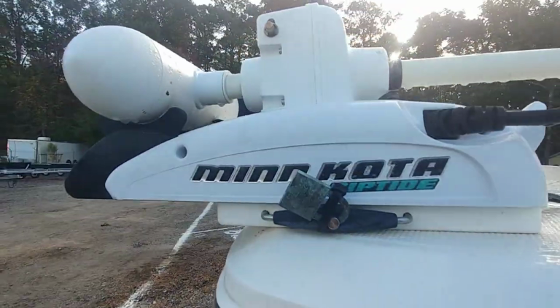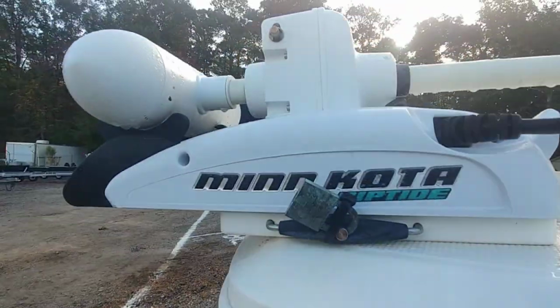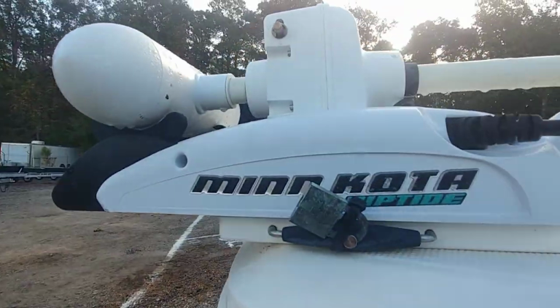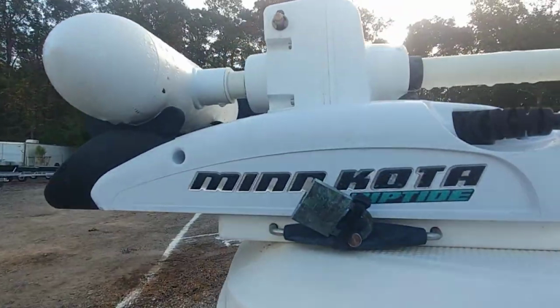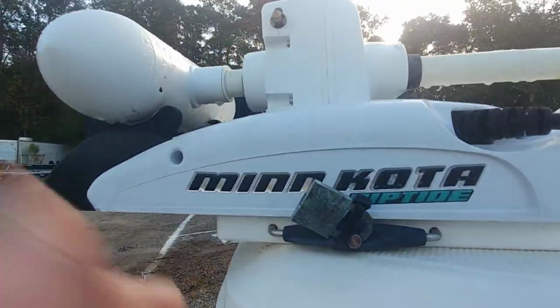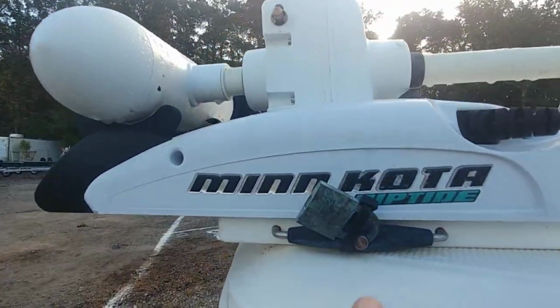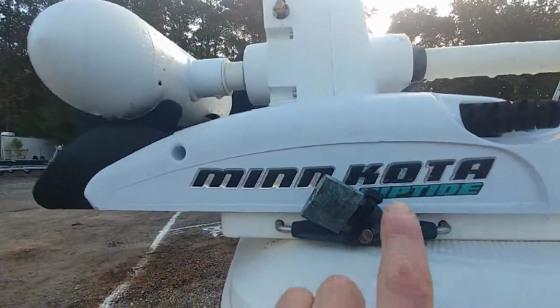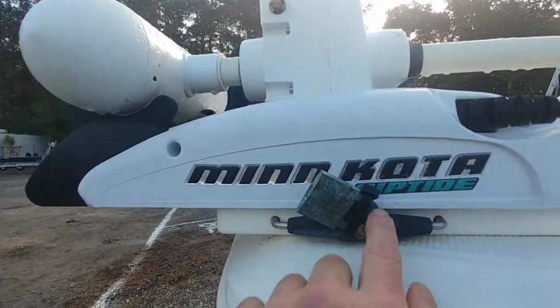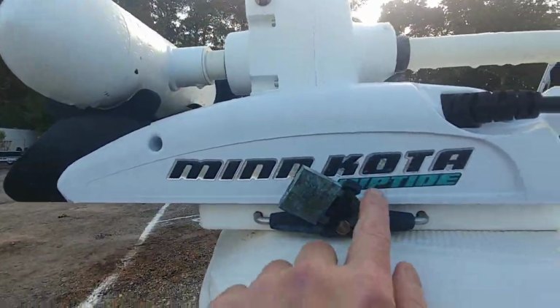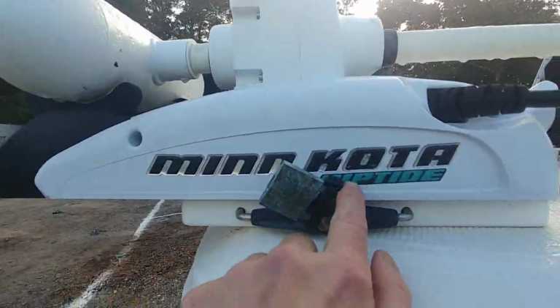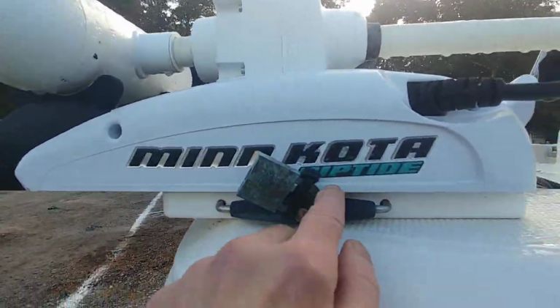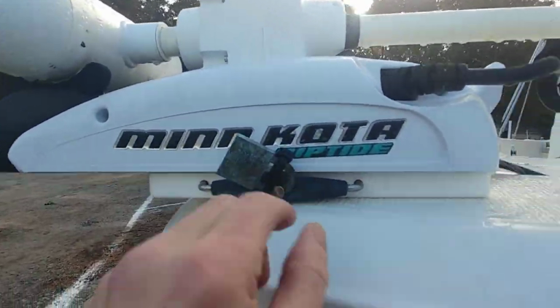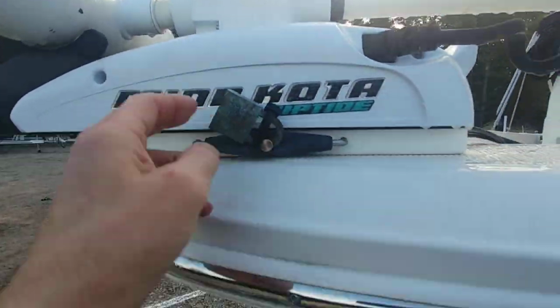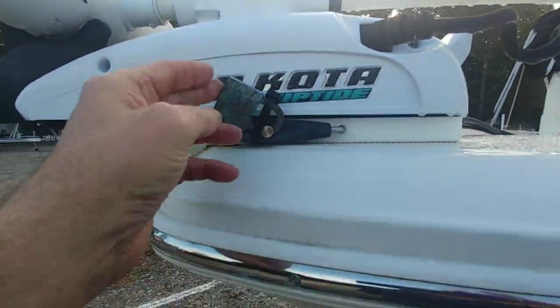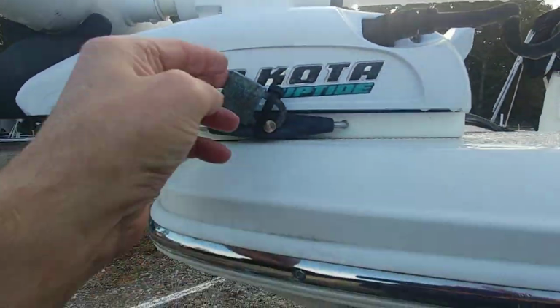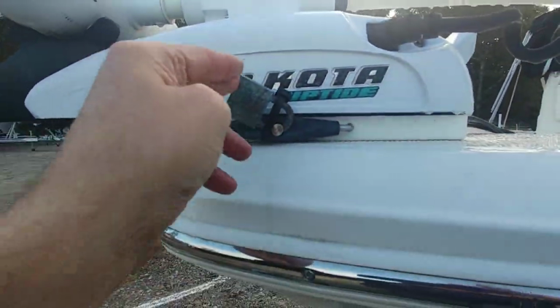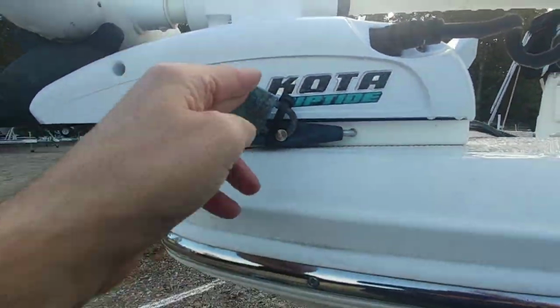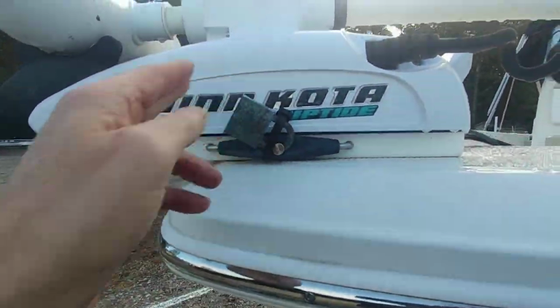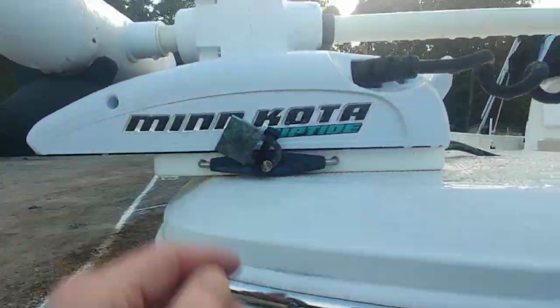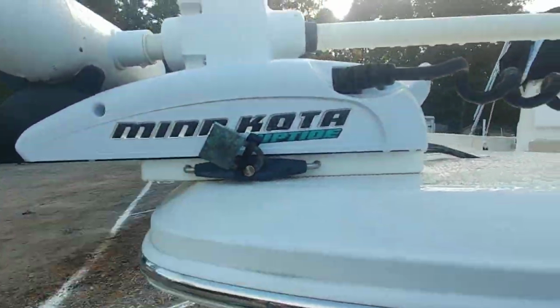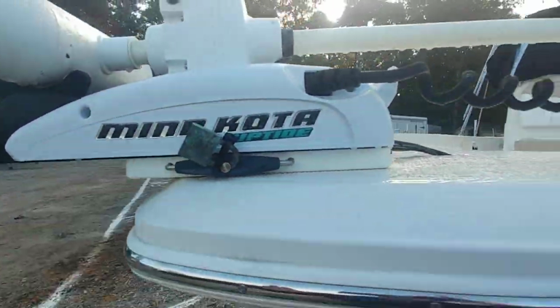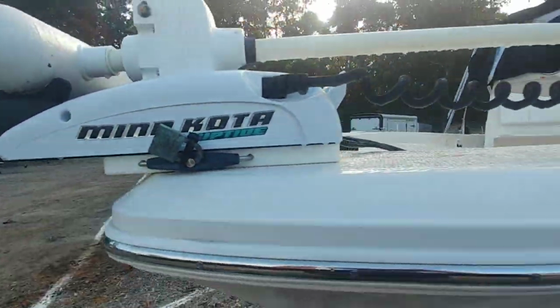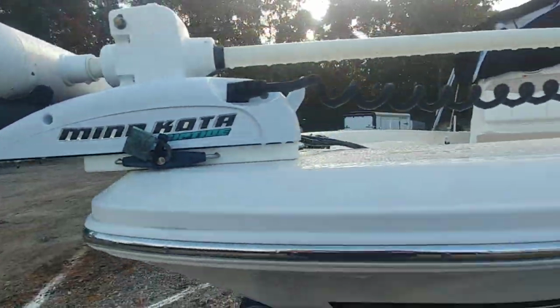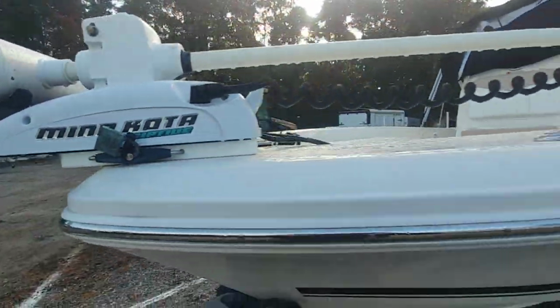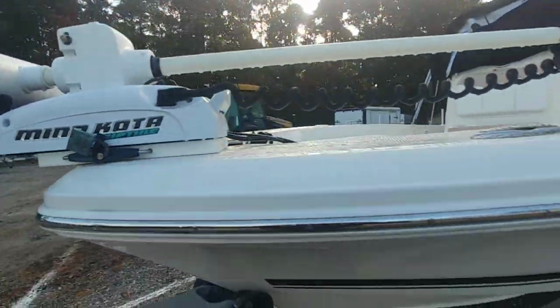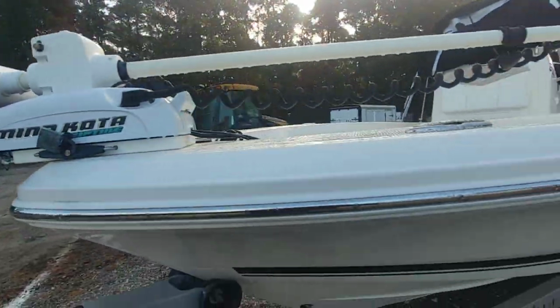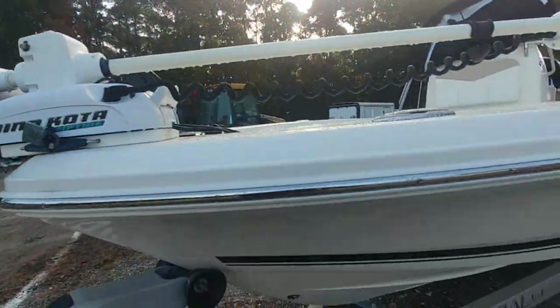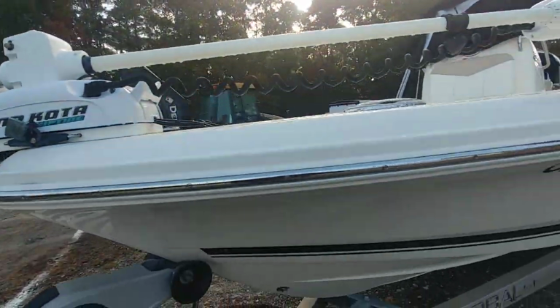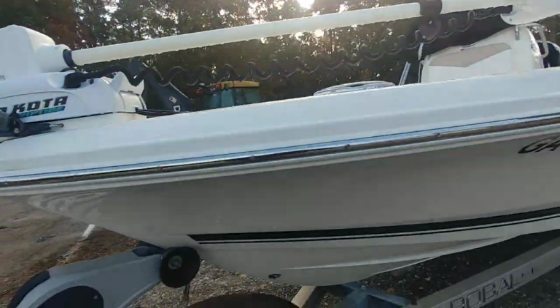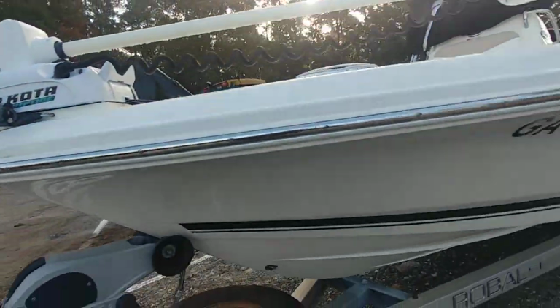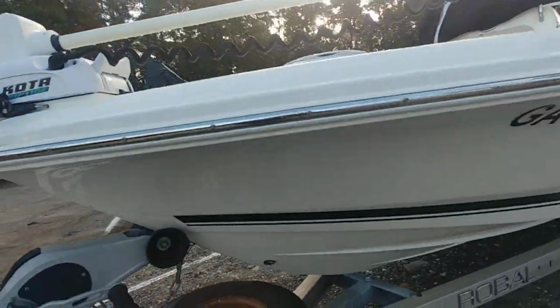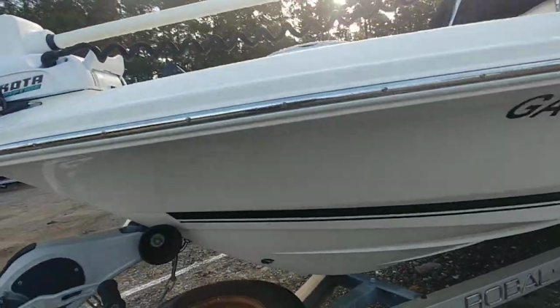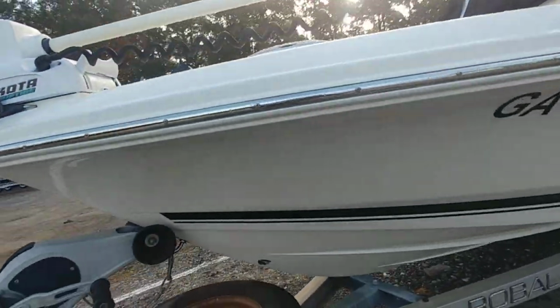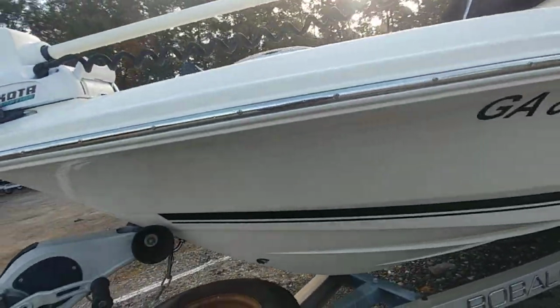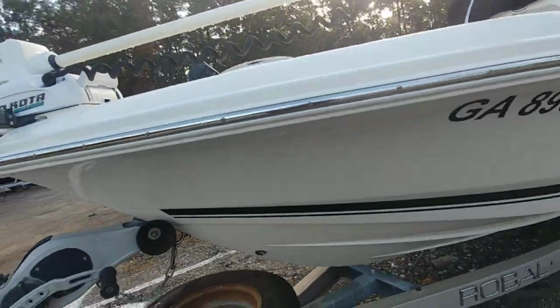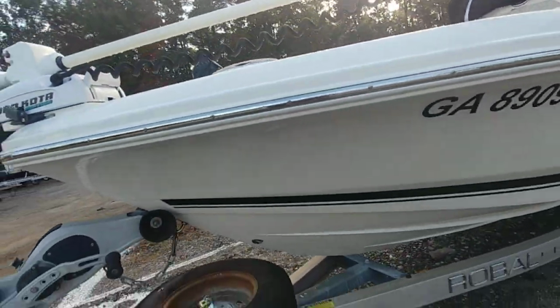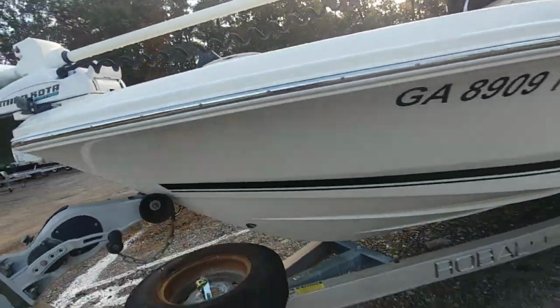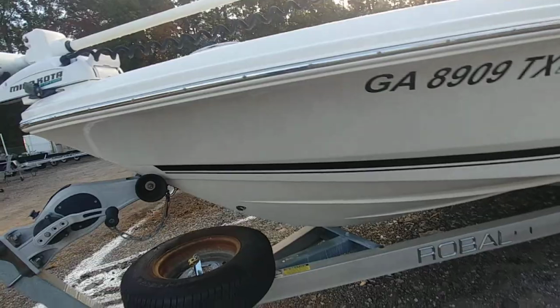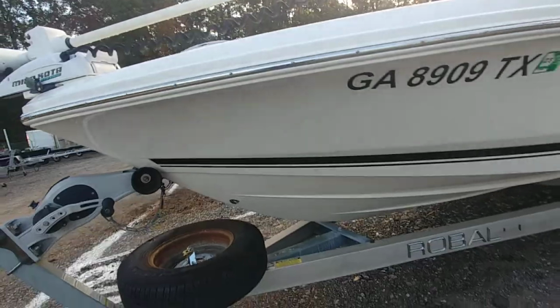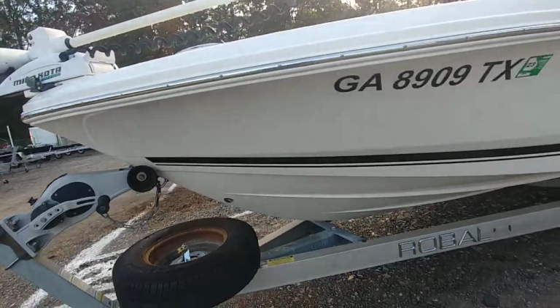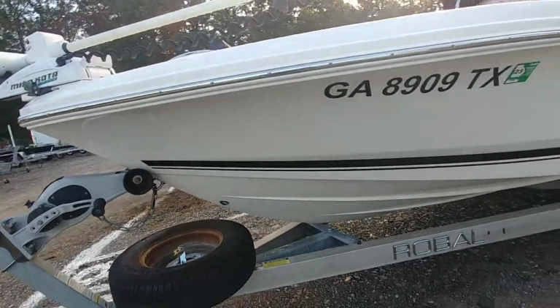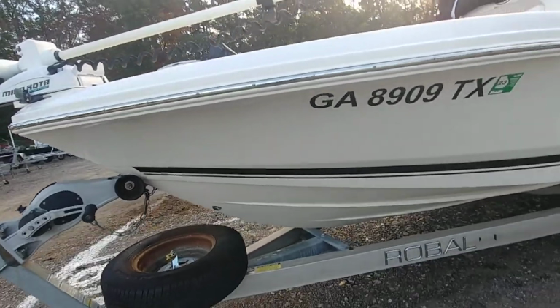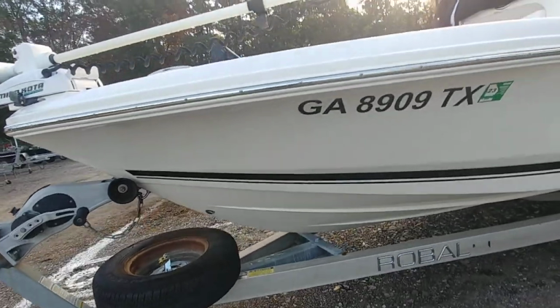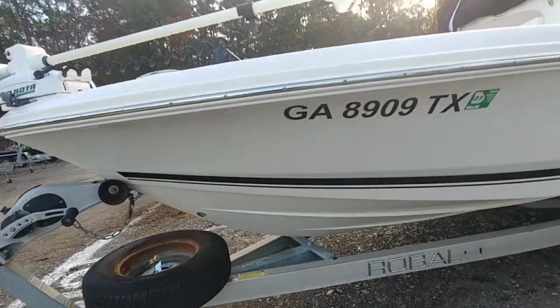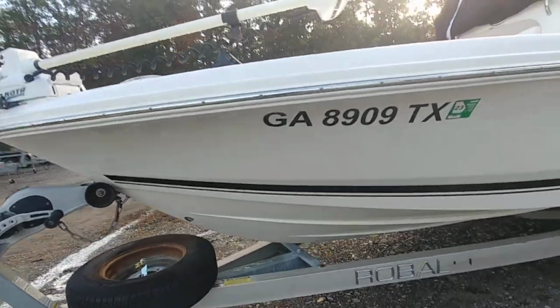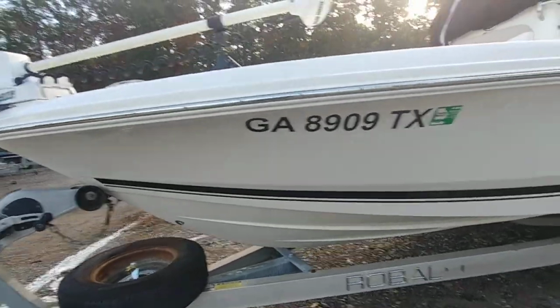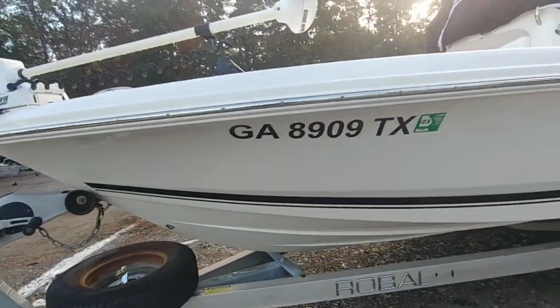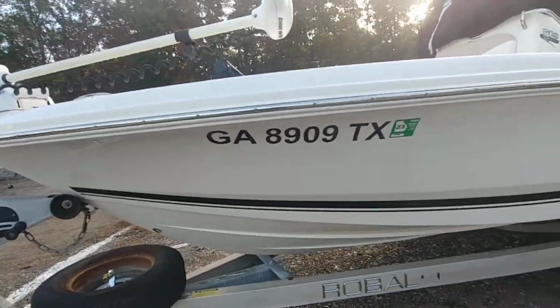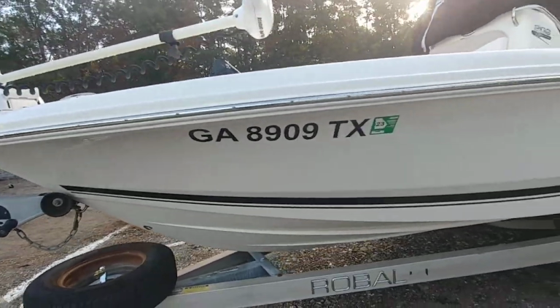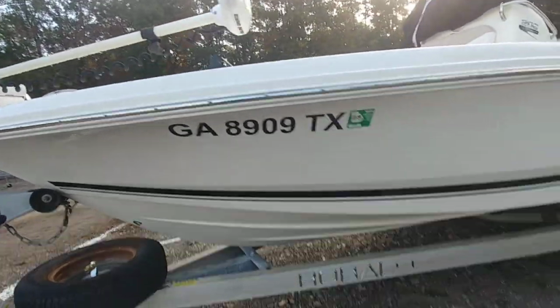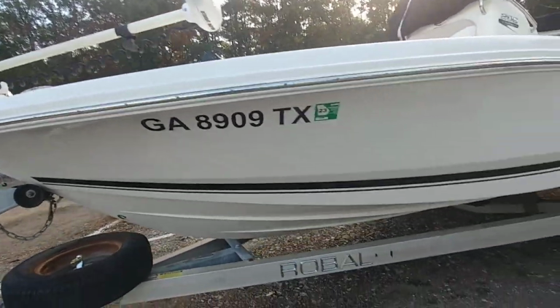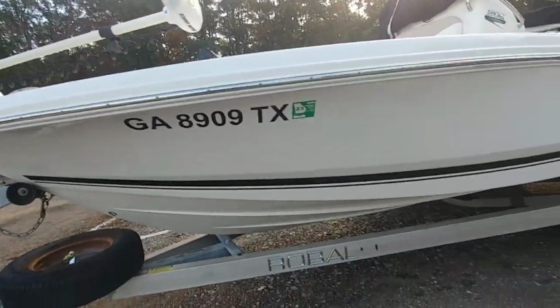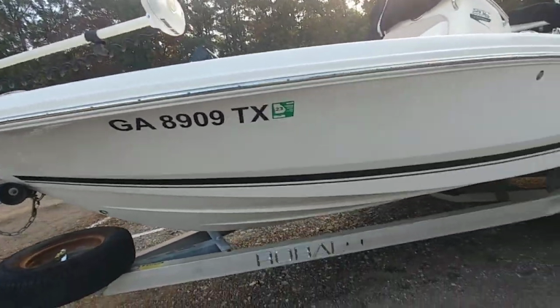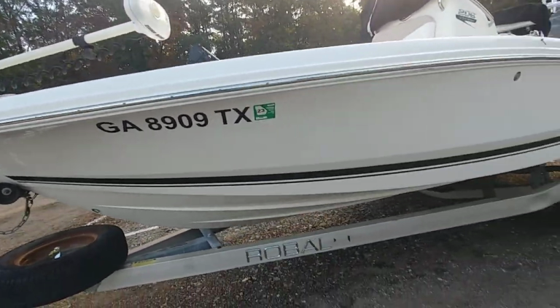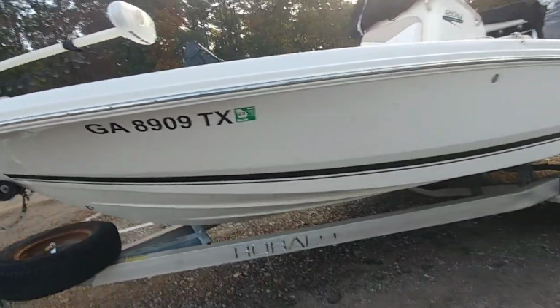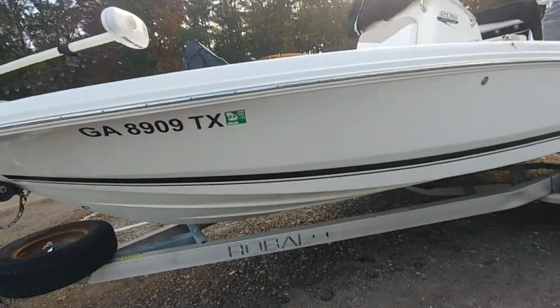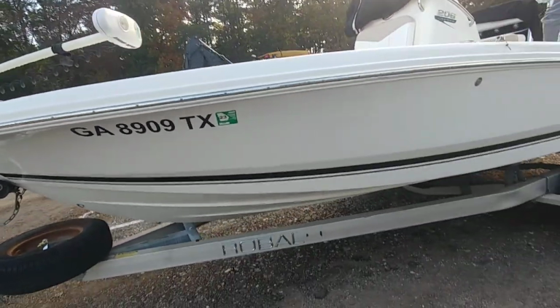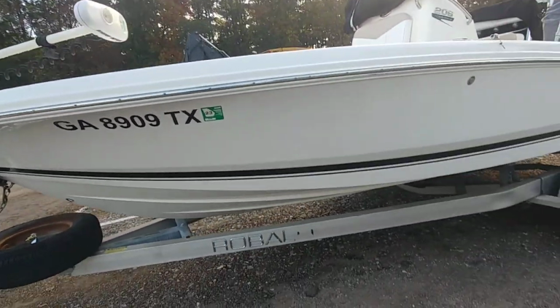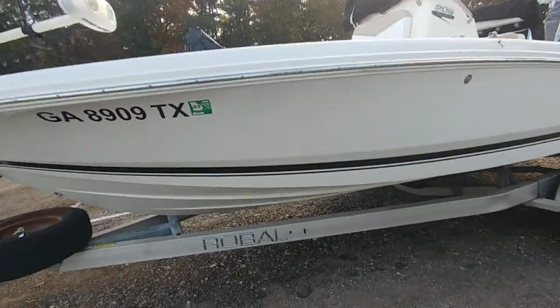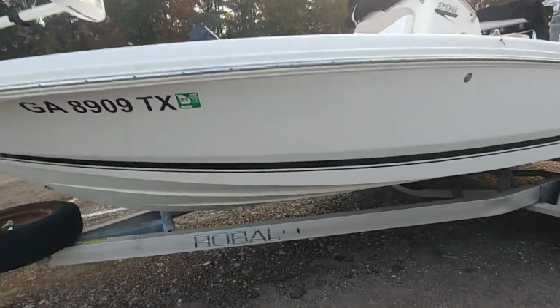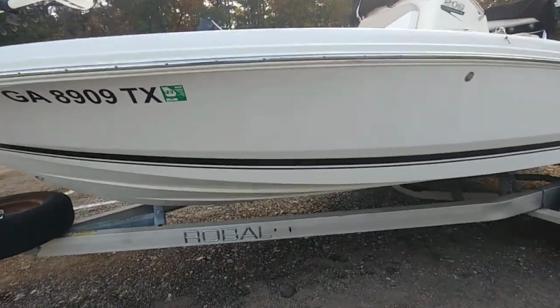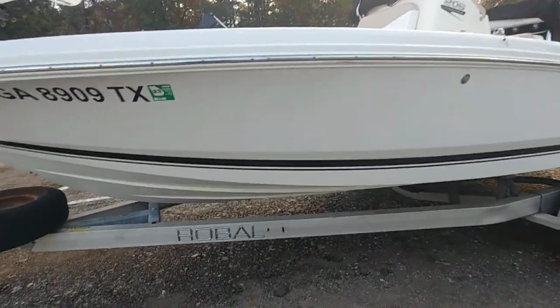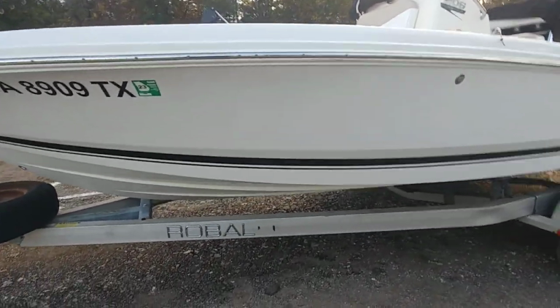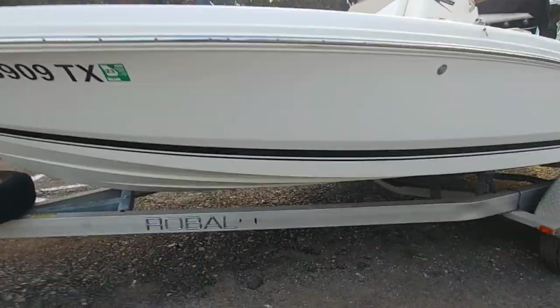Minn Kota key — I could actually clip that, but he sent me the key for it, along with the registration and all the paperwork. Manuals included.